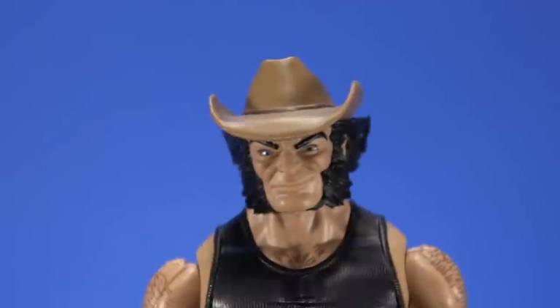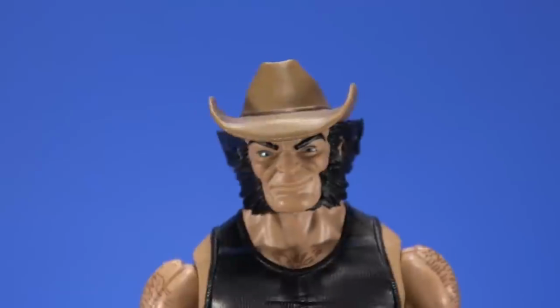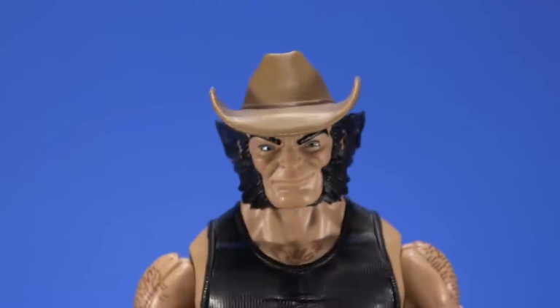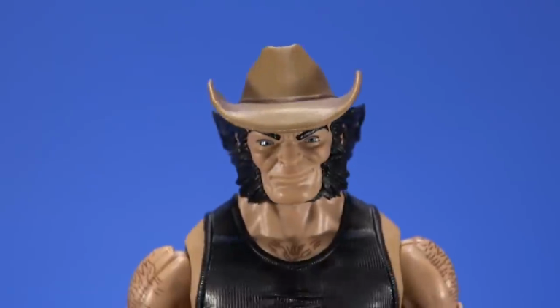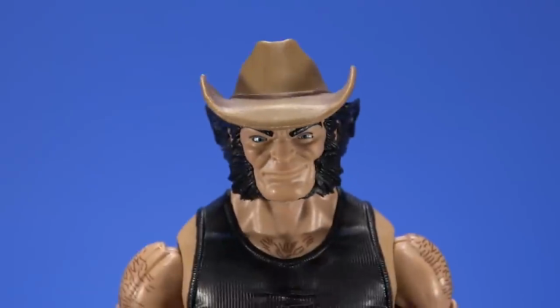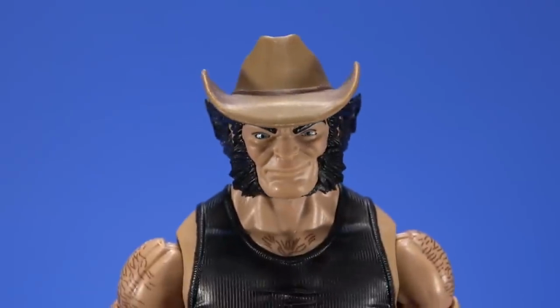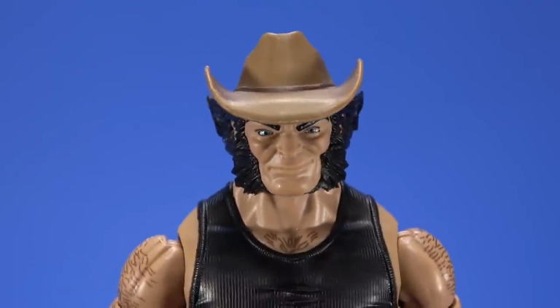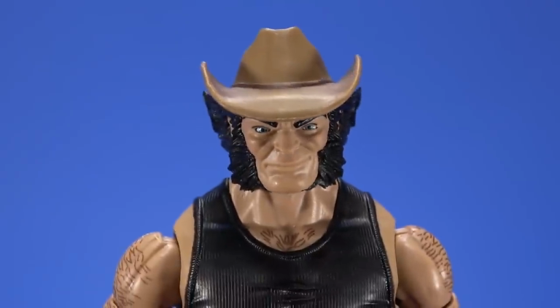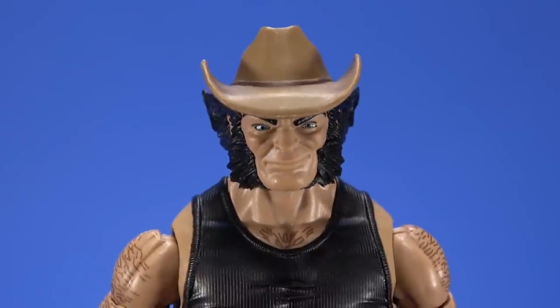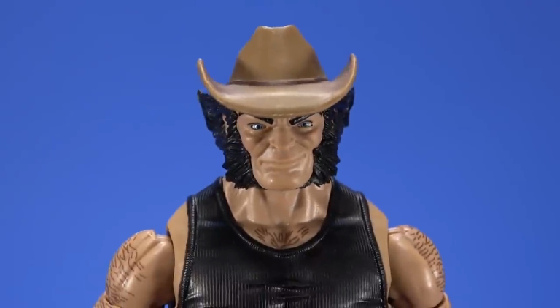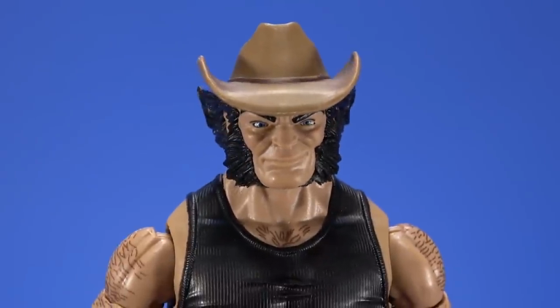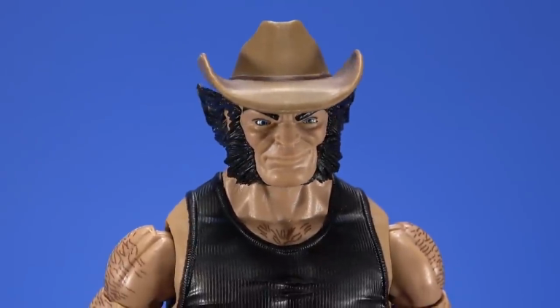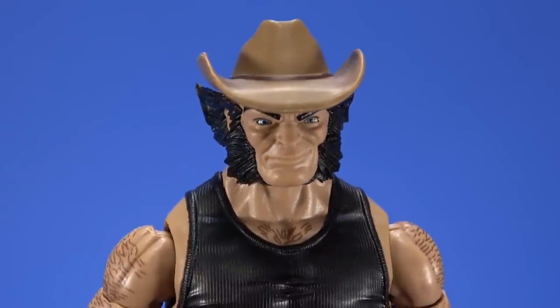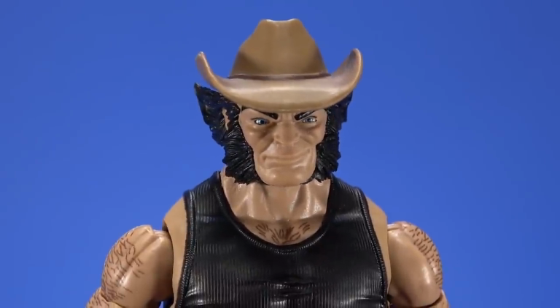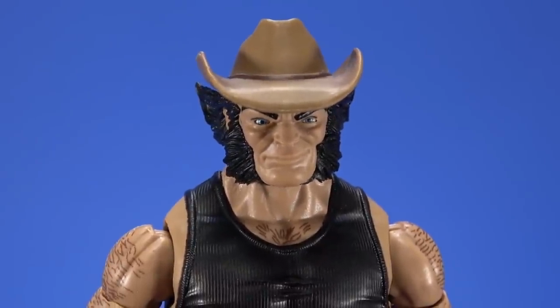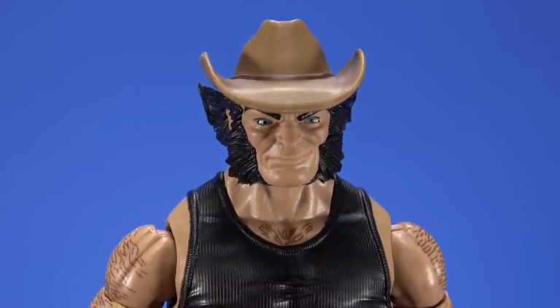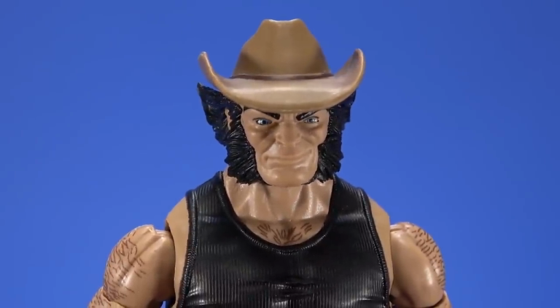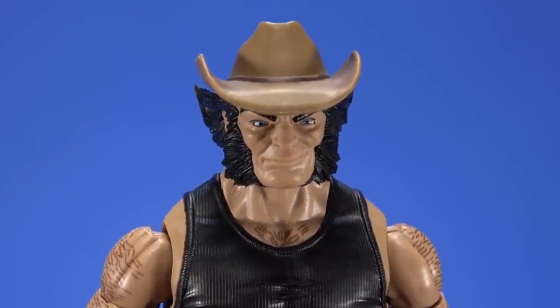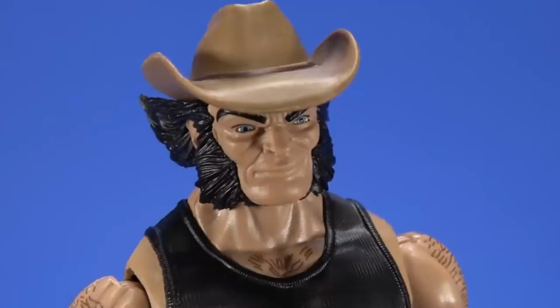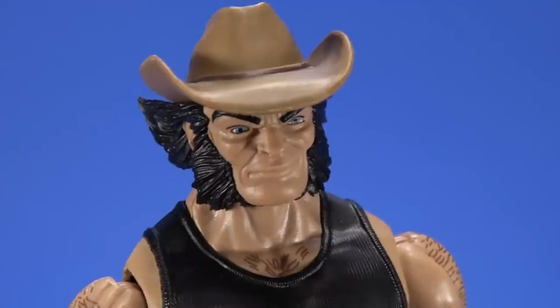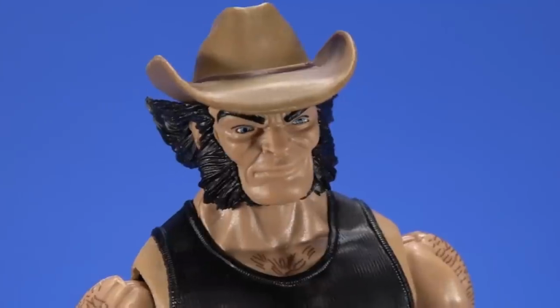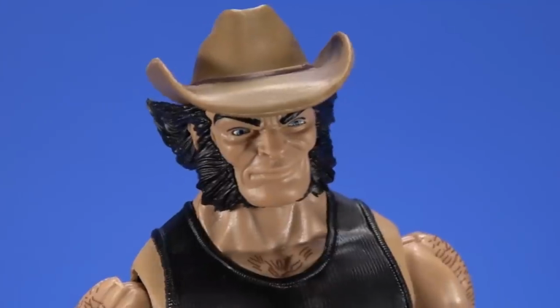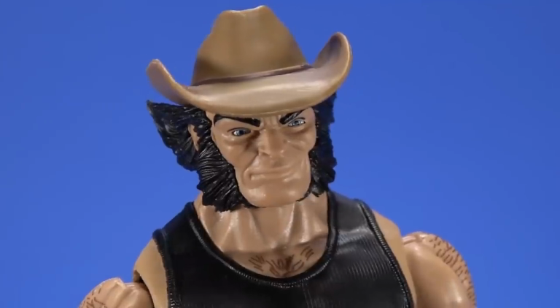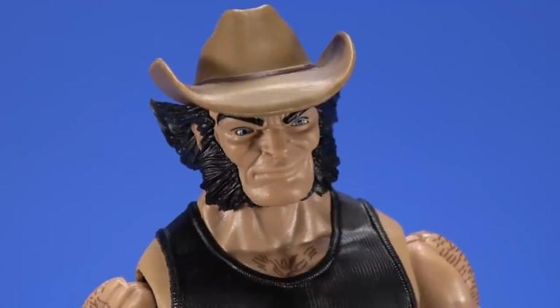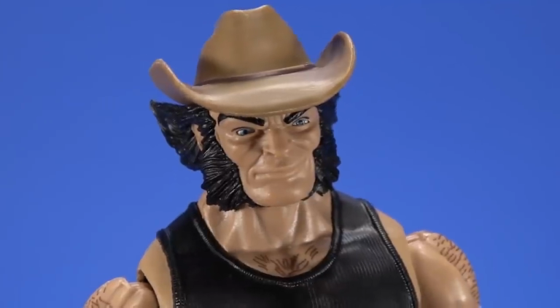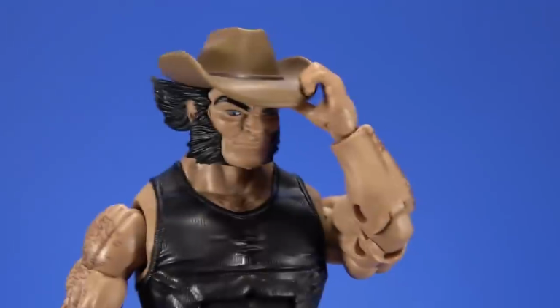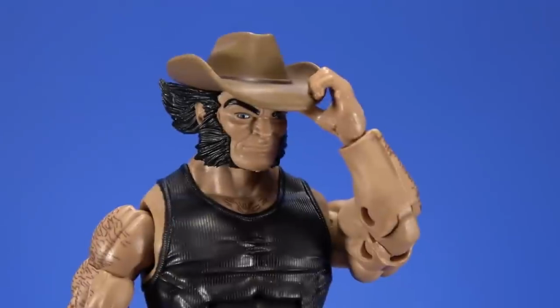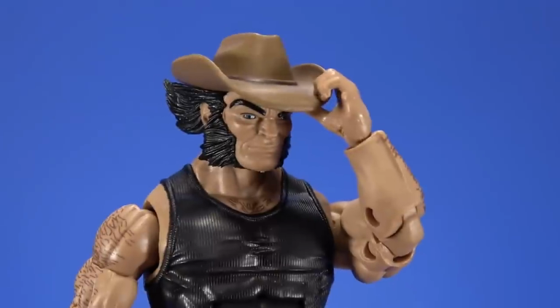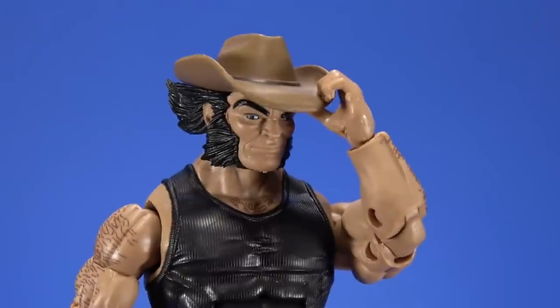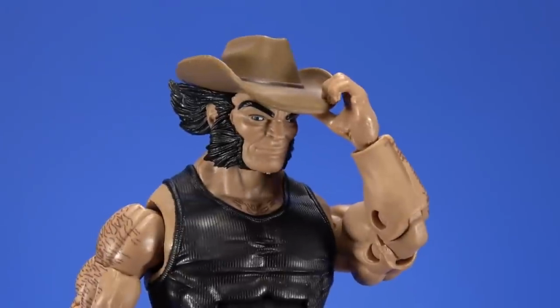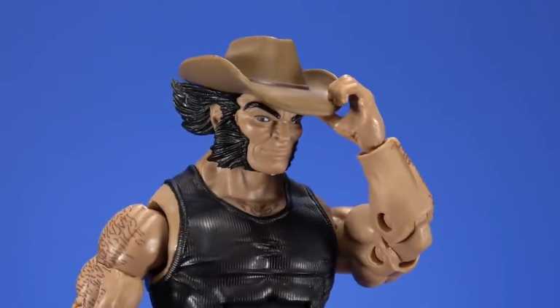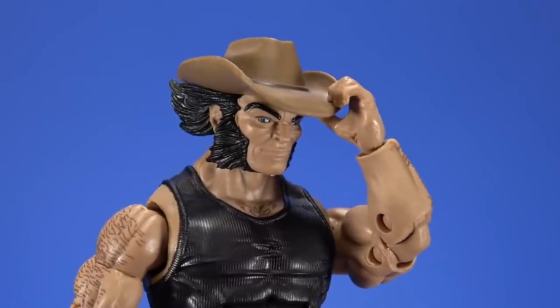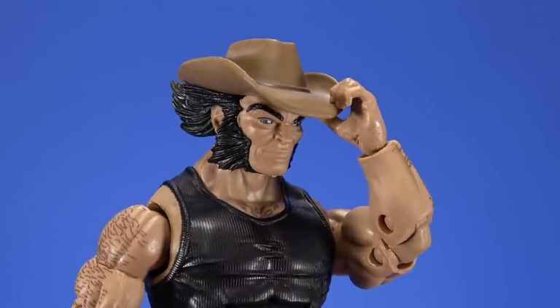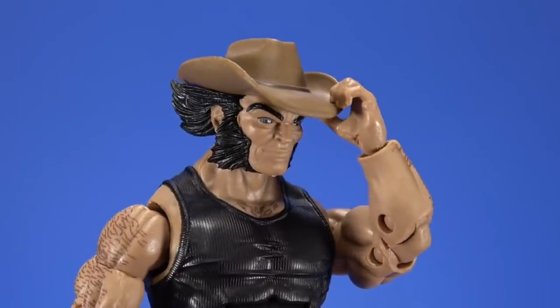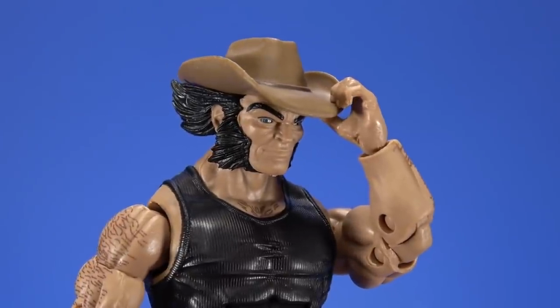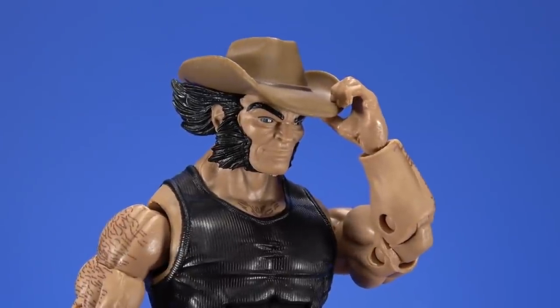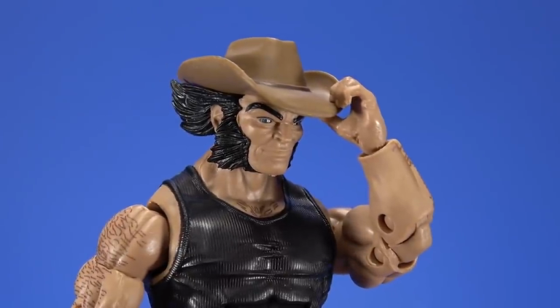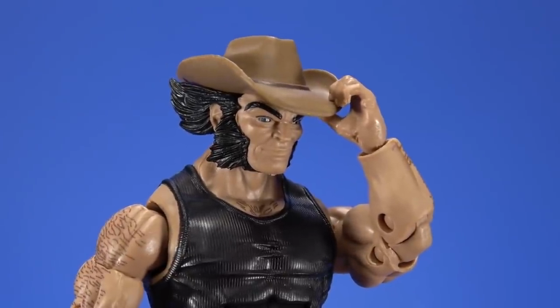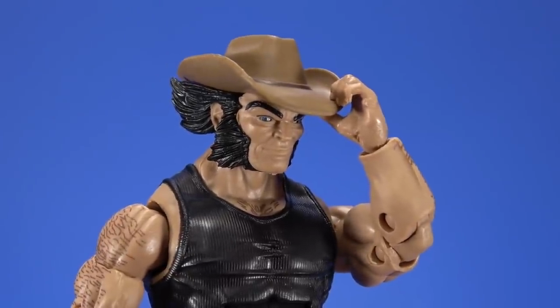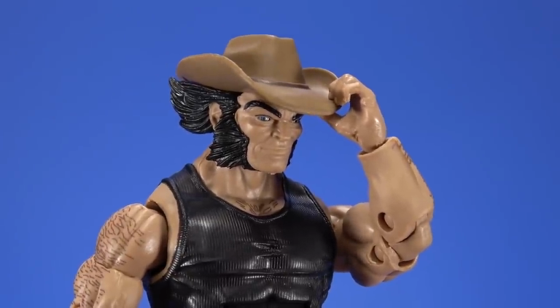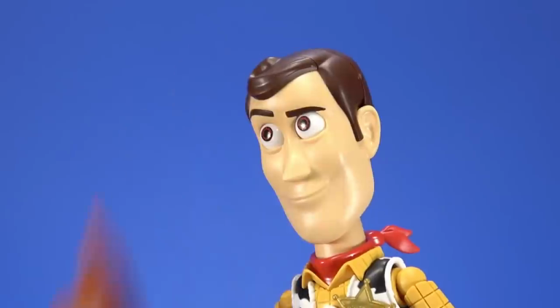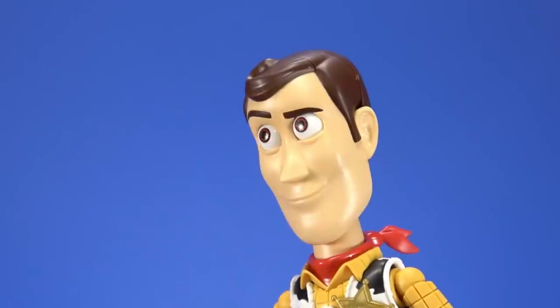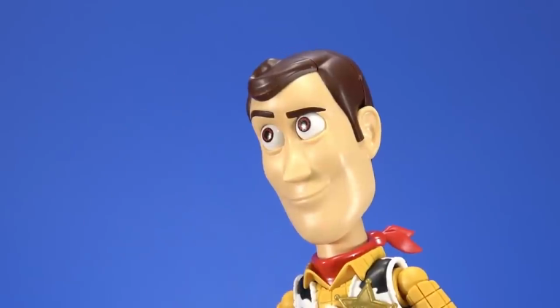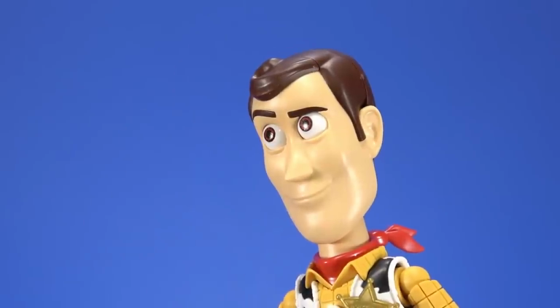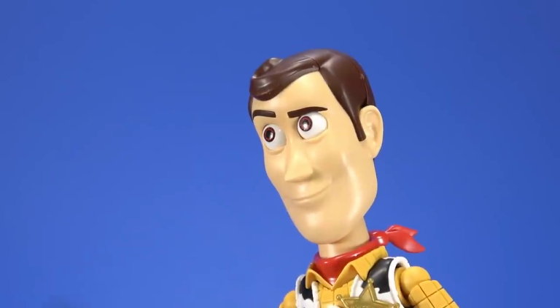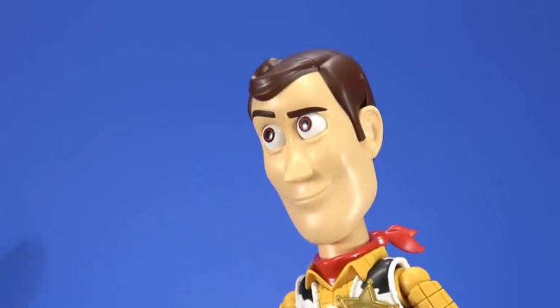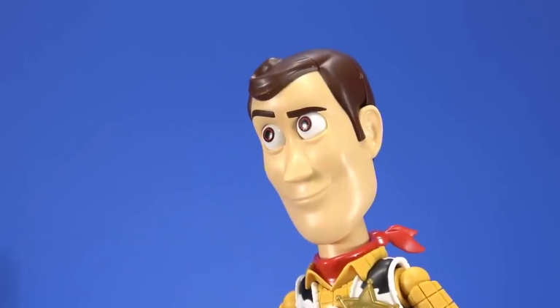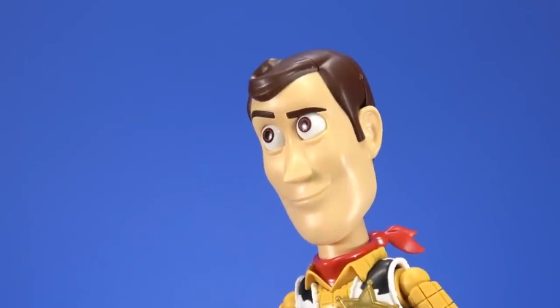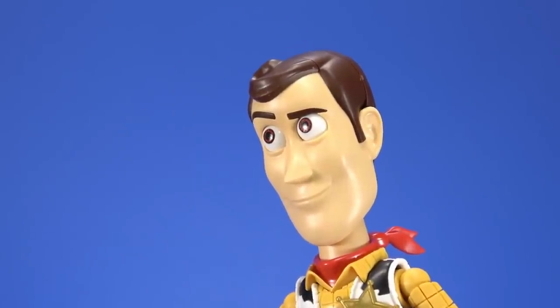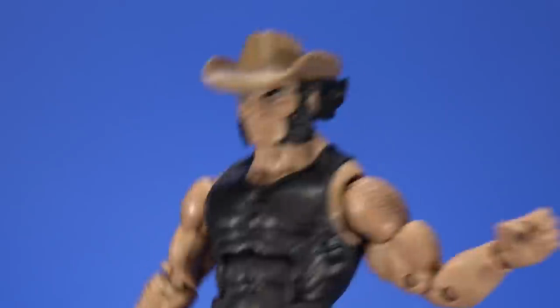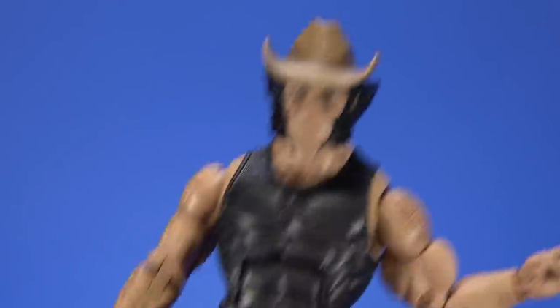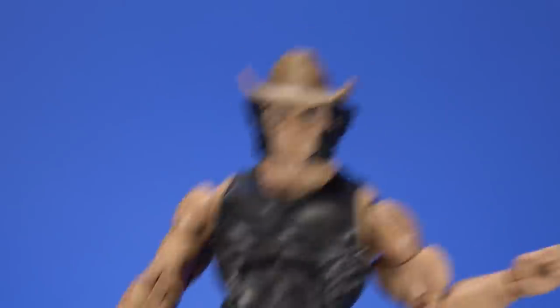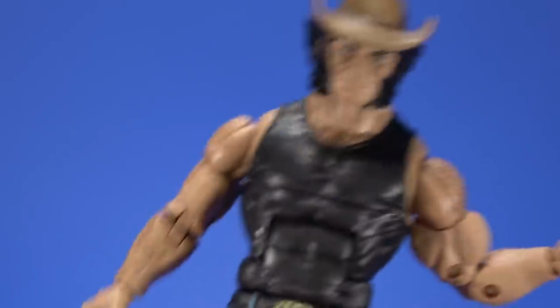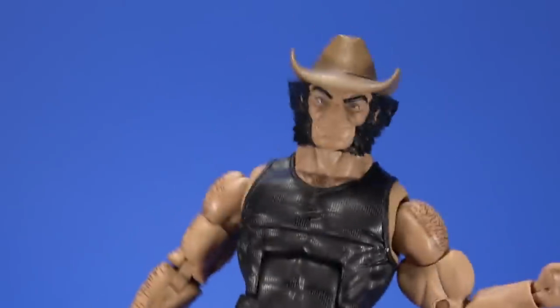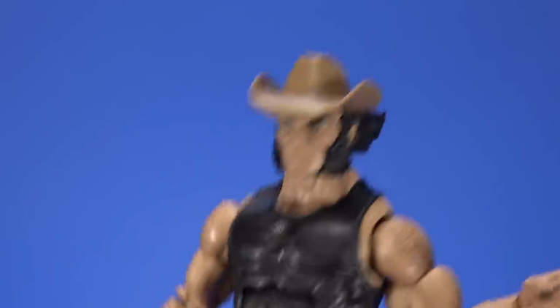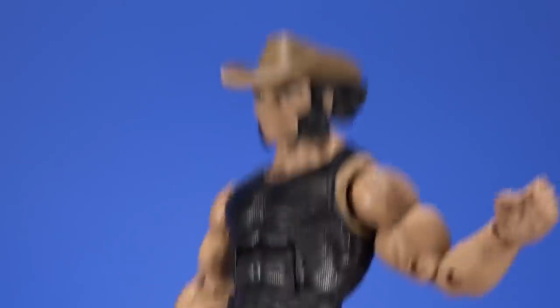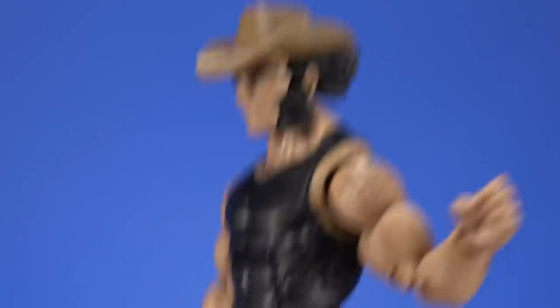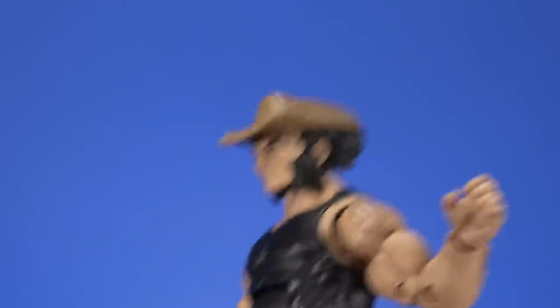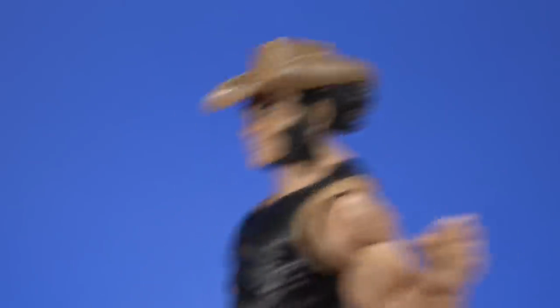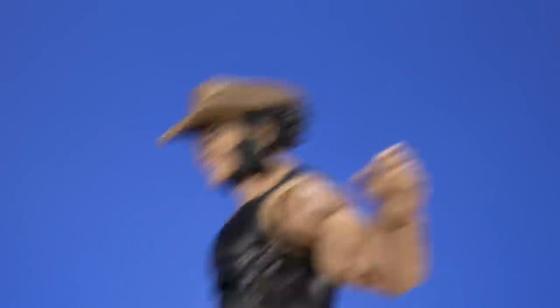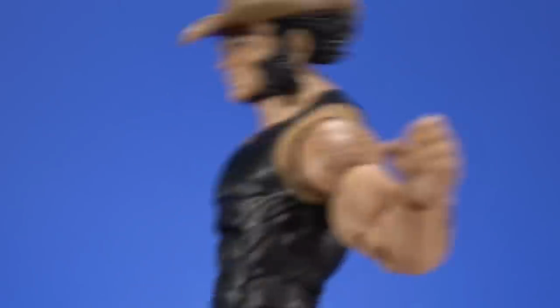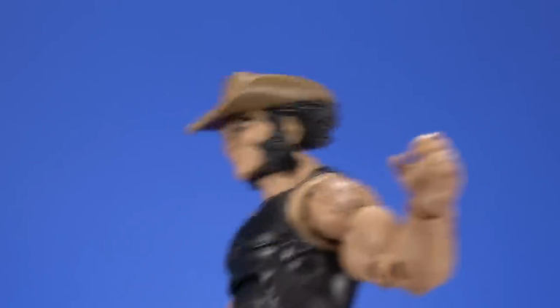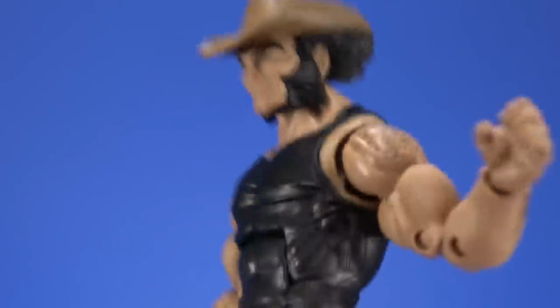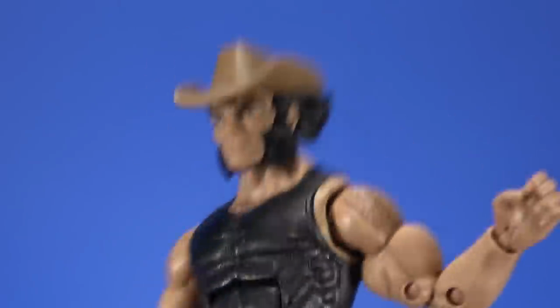I'm the best there is at what I do. And today, that's wearing a cowboy hat. Howdy, howdy, howdy, howdy, howdy.